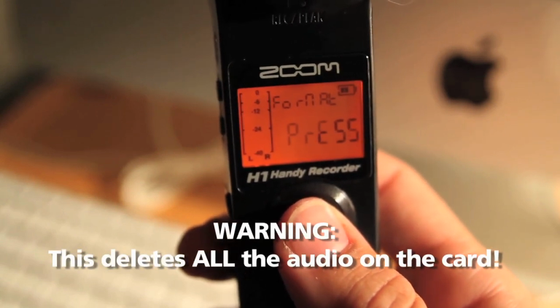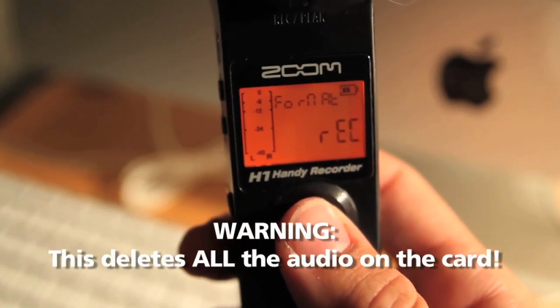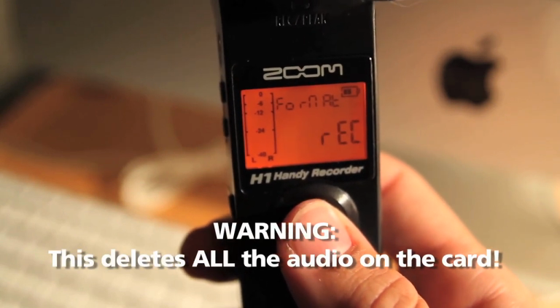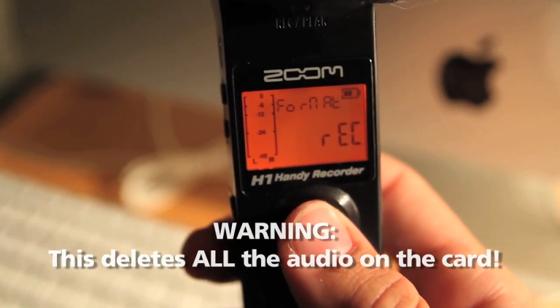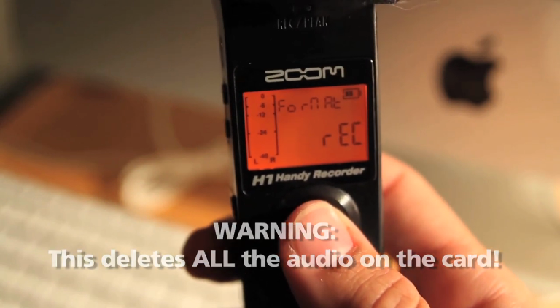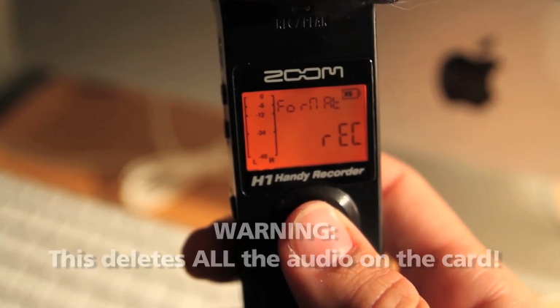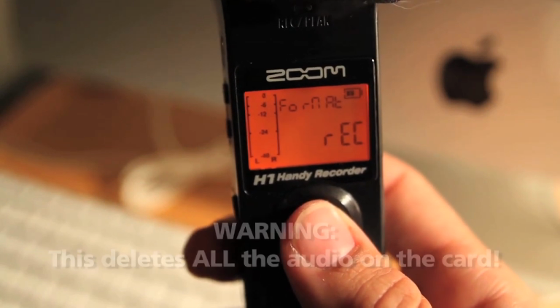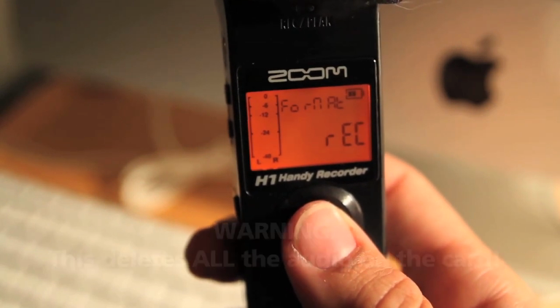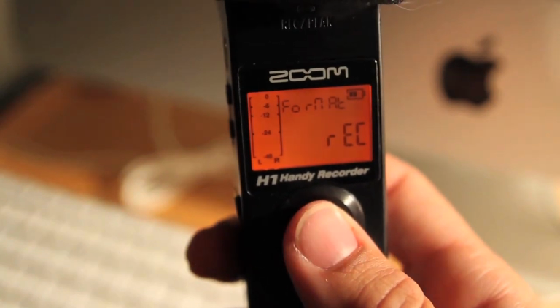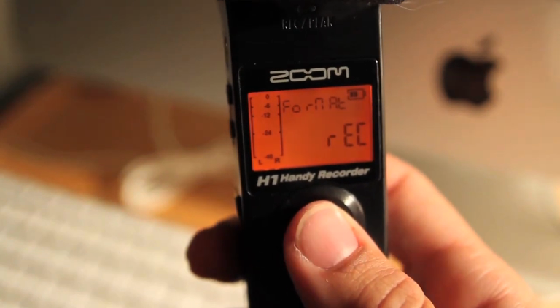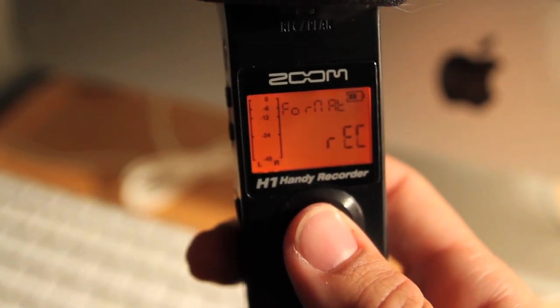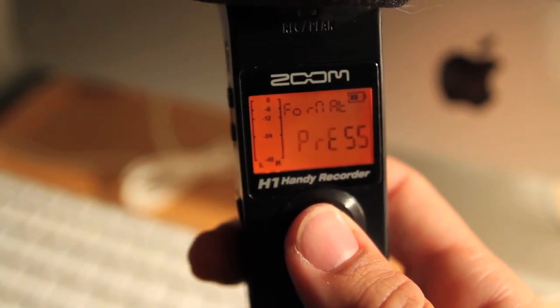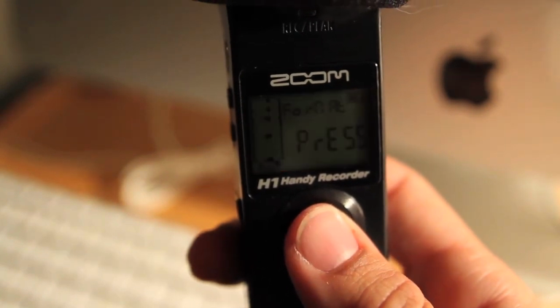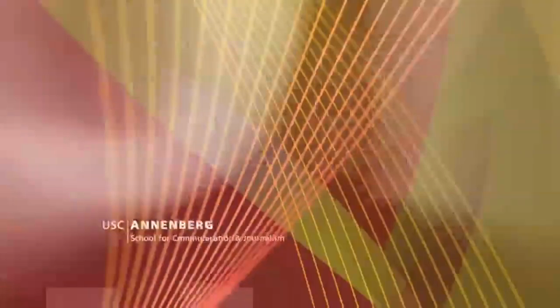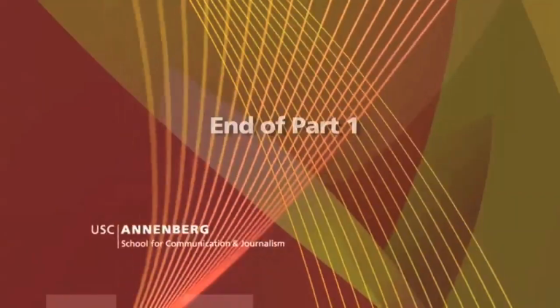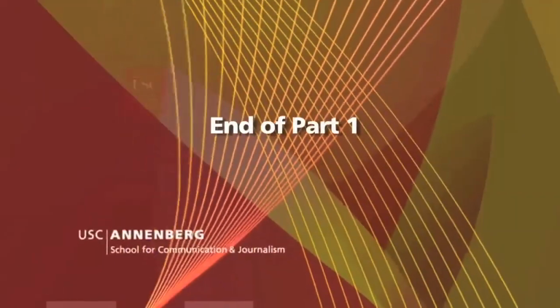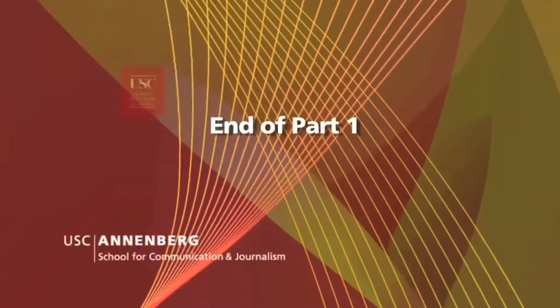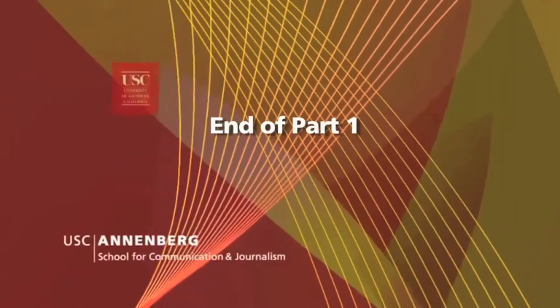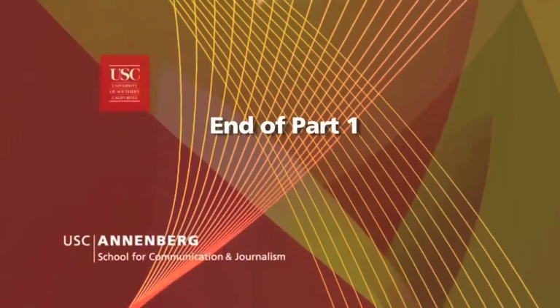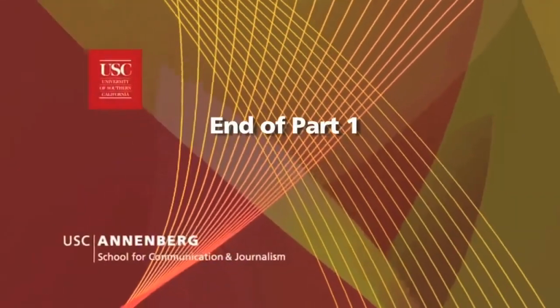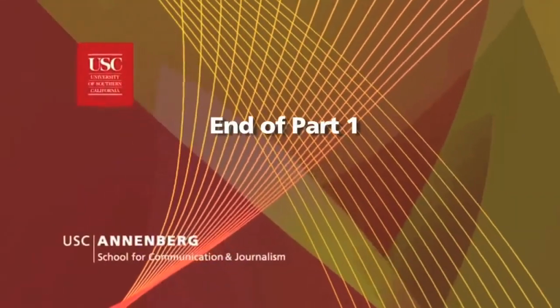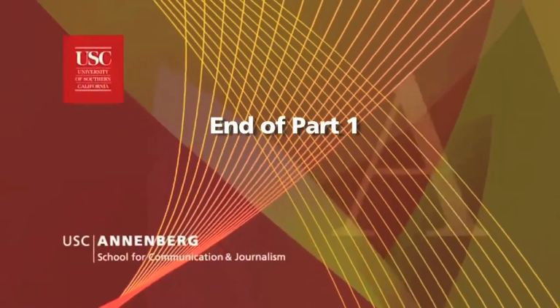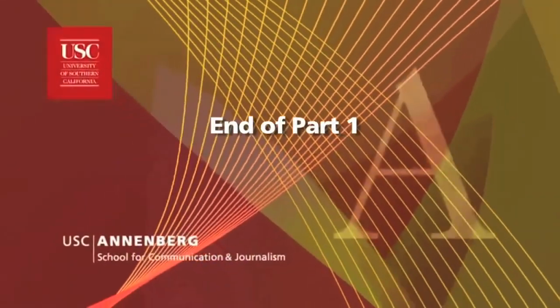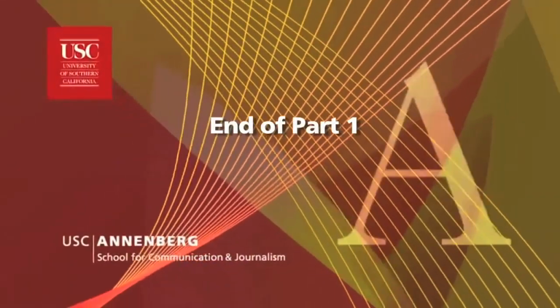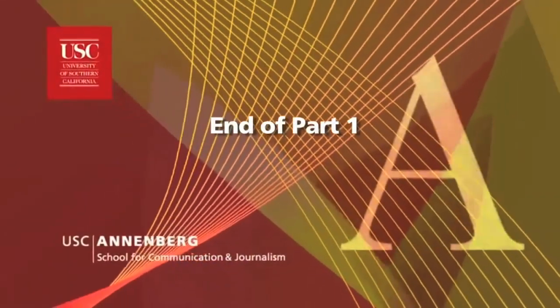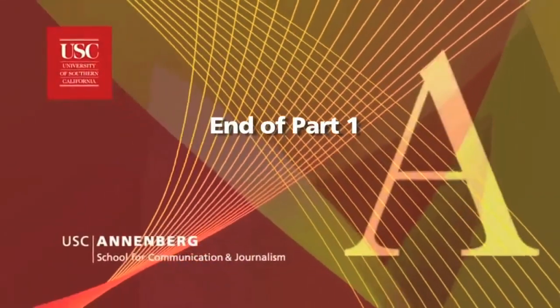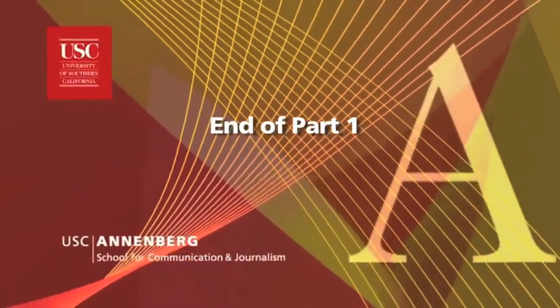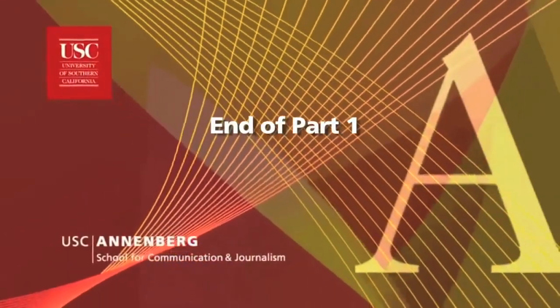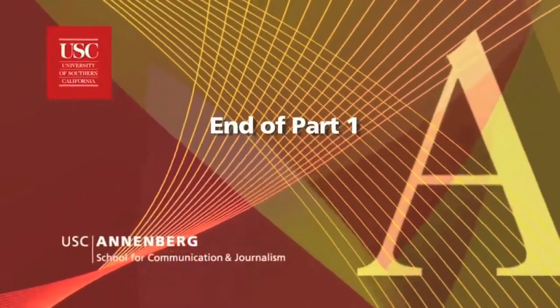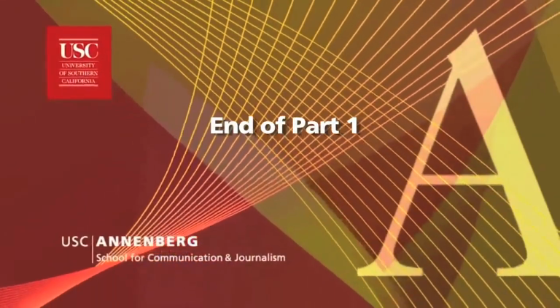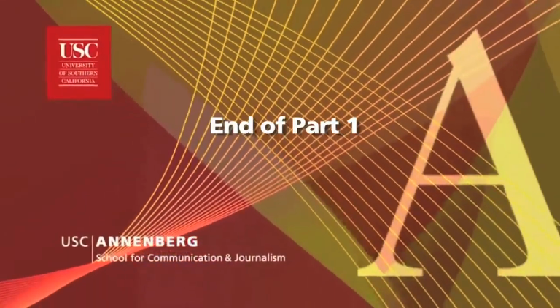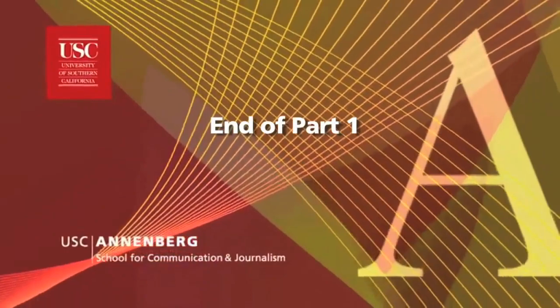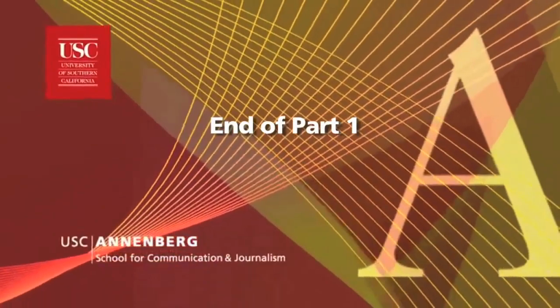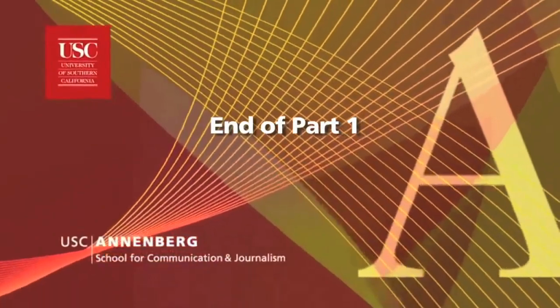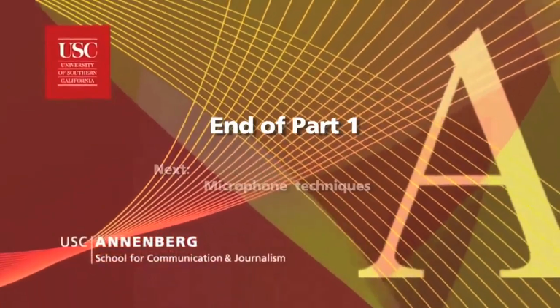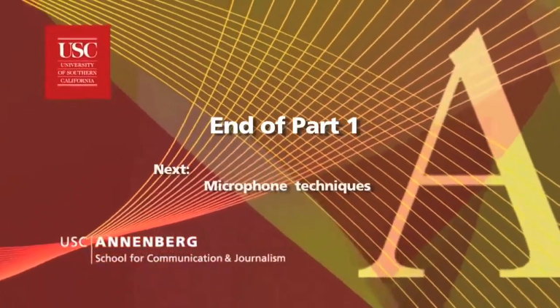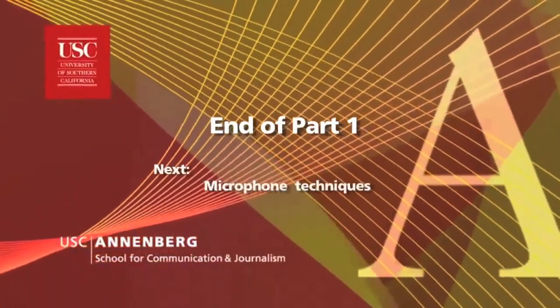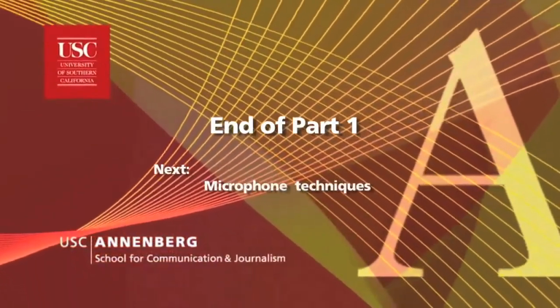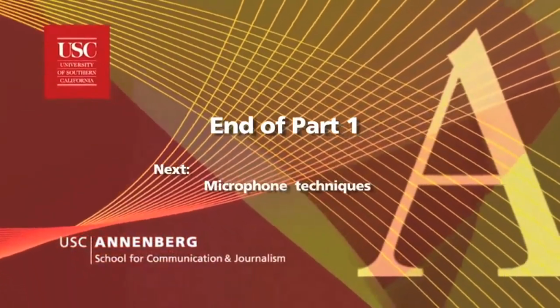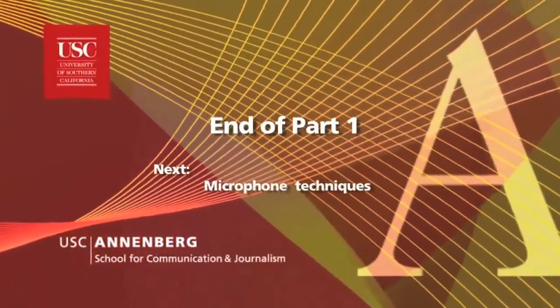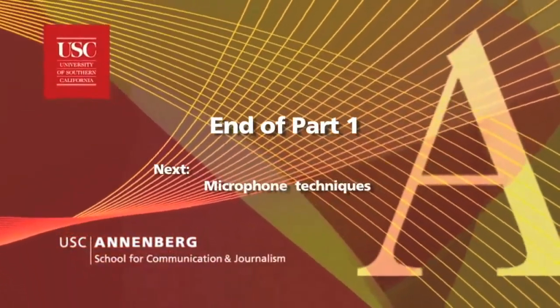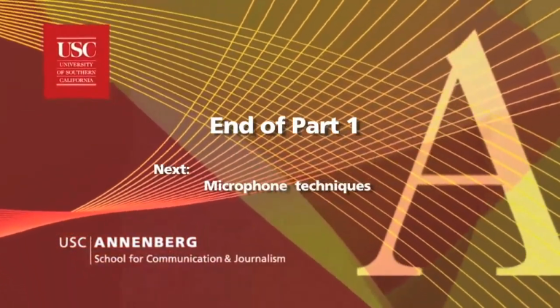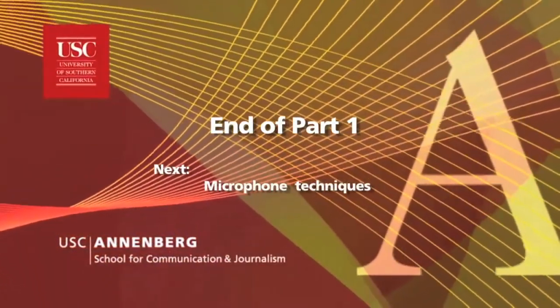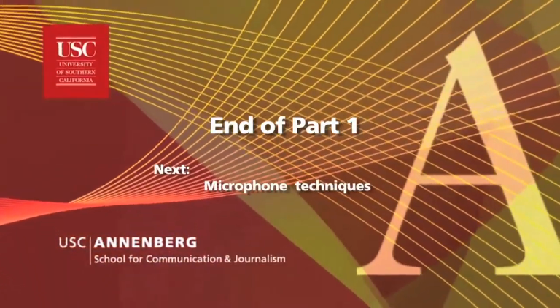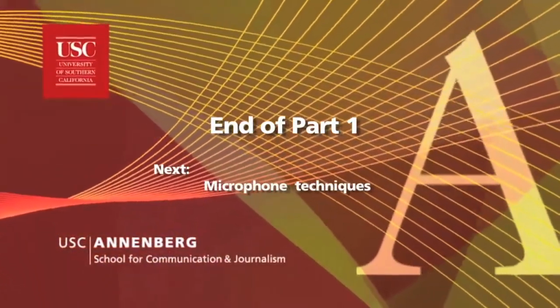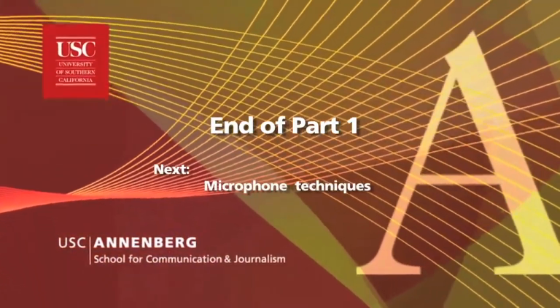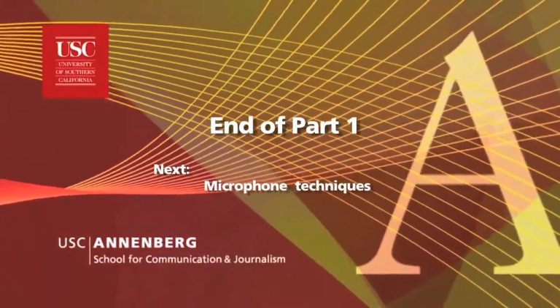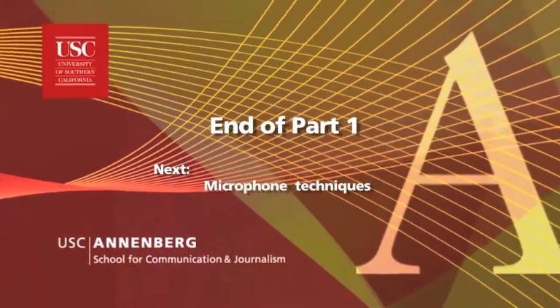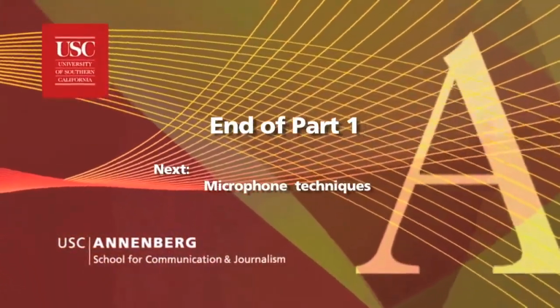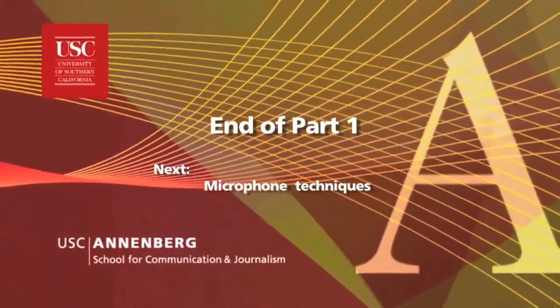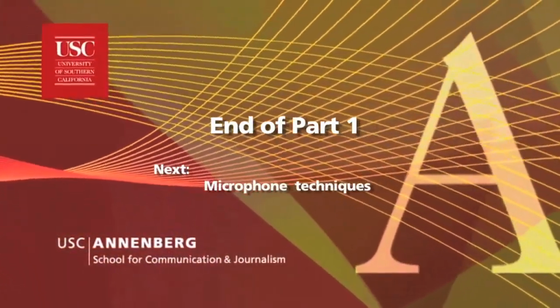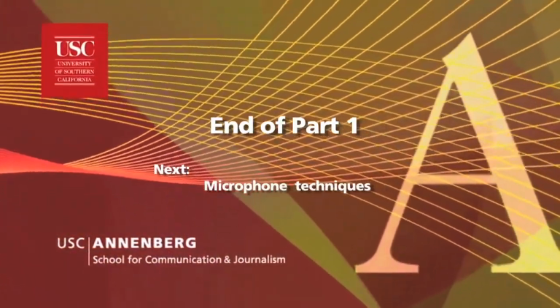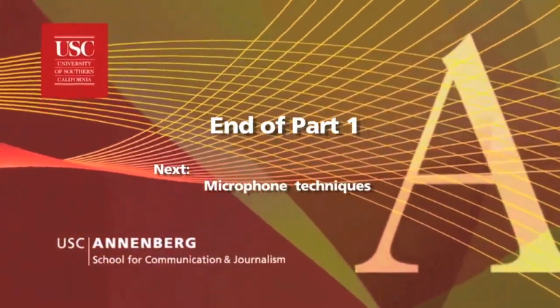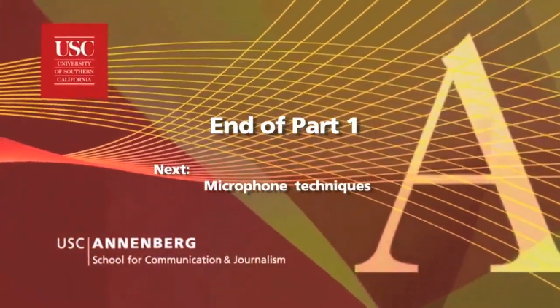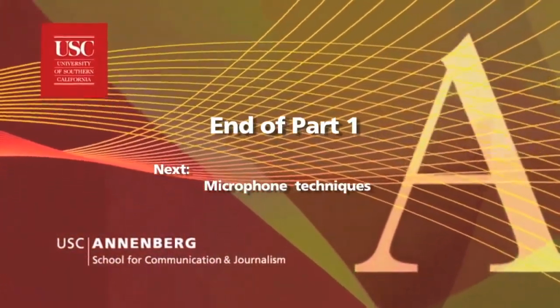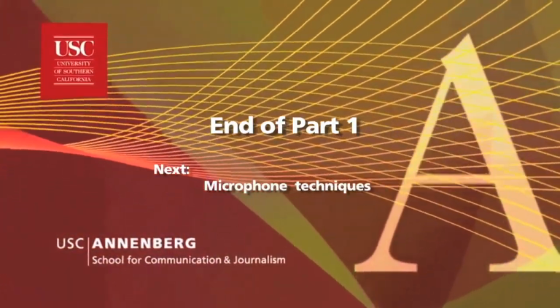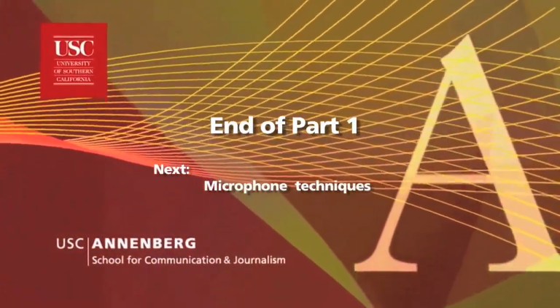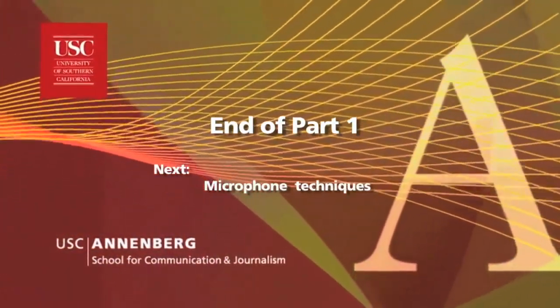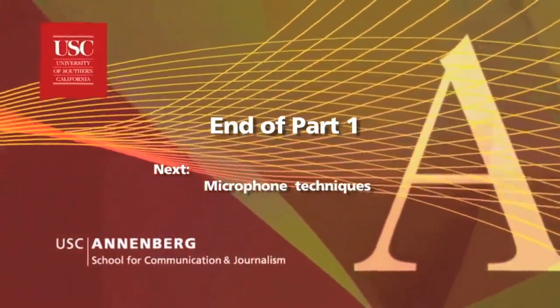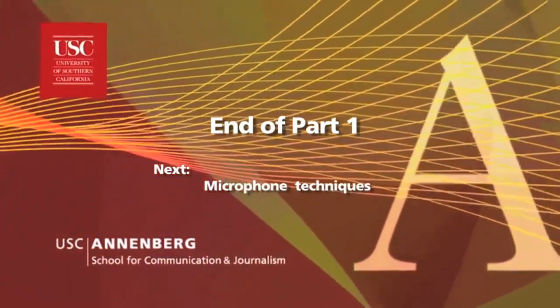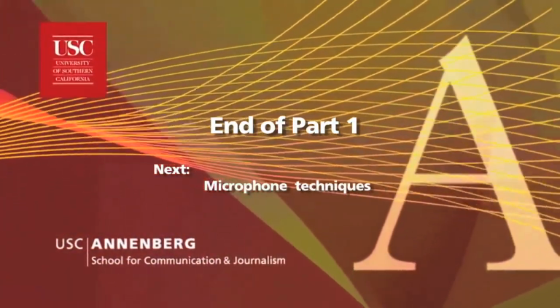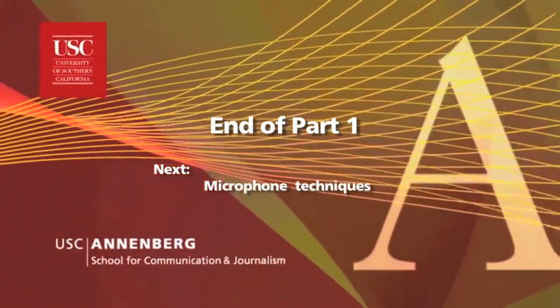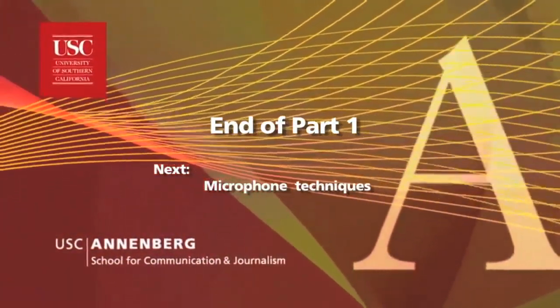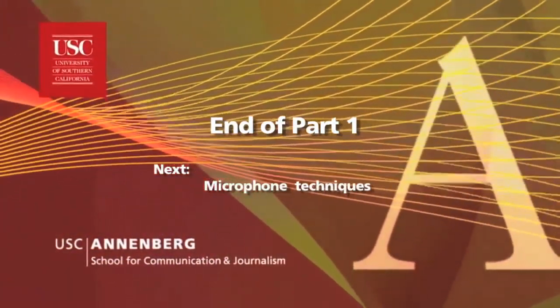So that's the technical basics of operating the recorder. In the next video, we'll talk about correct microphone techniques. Thanks.